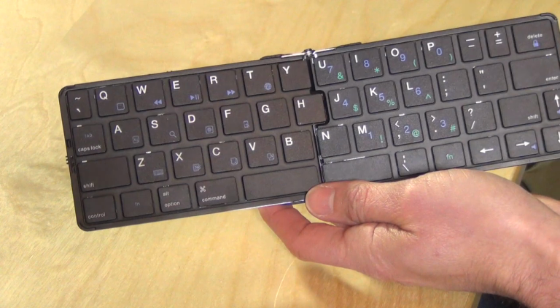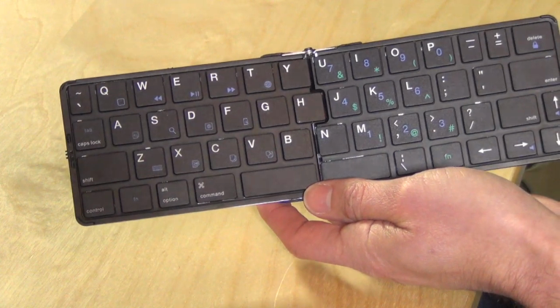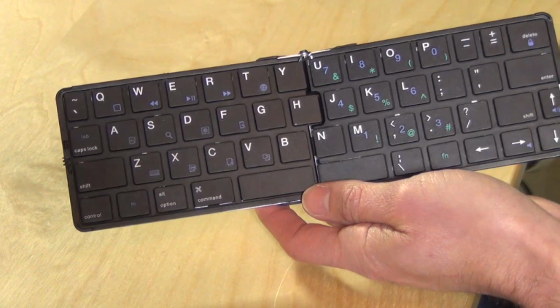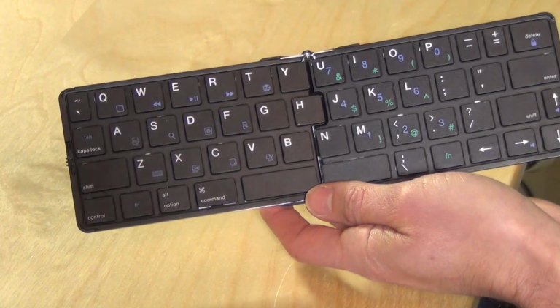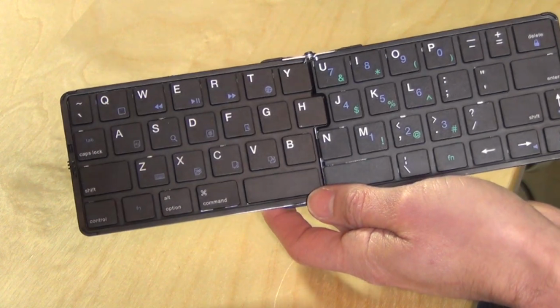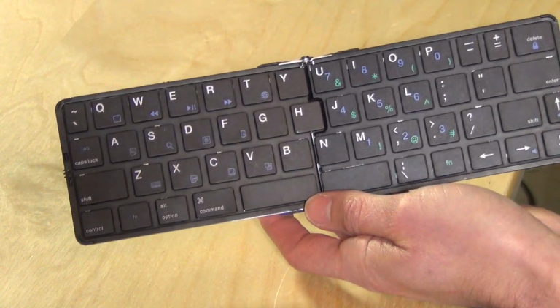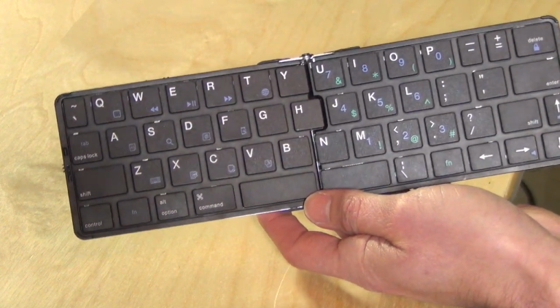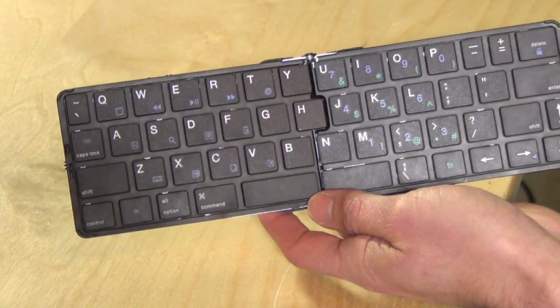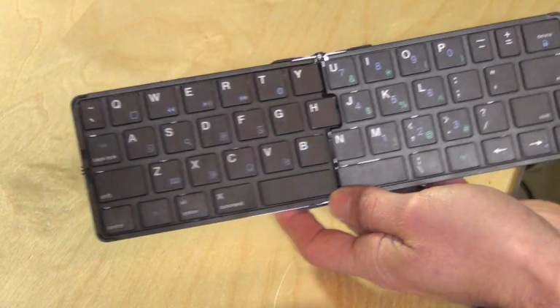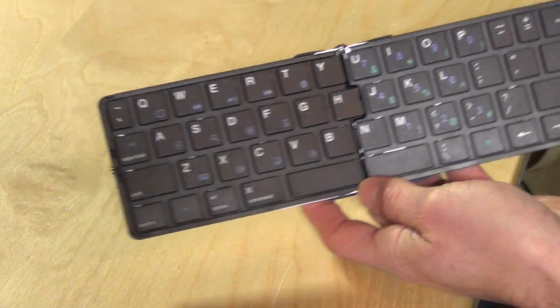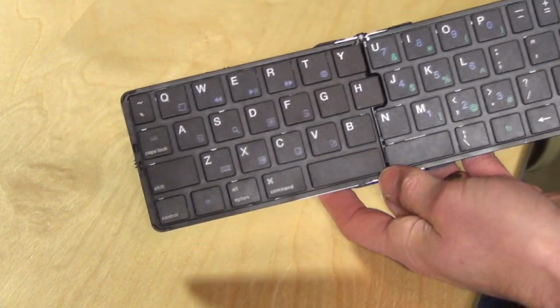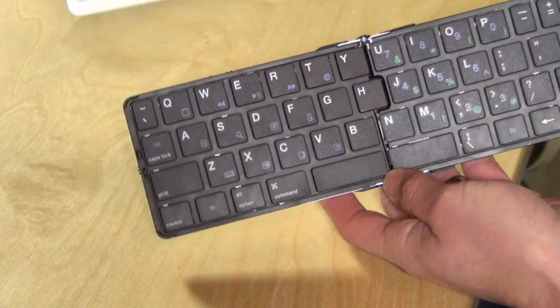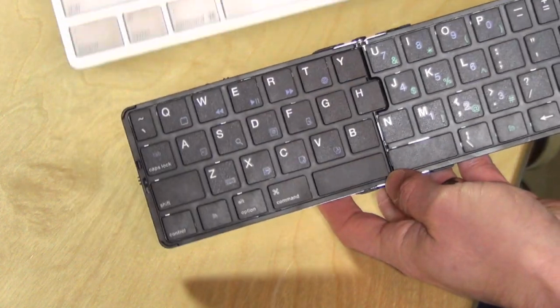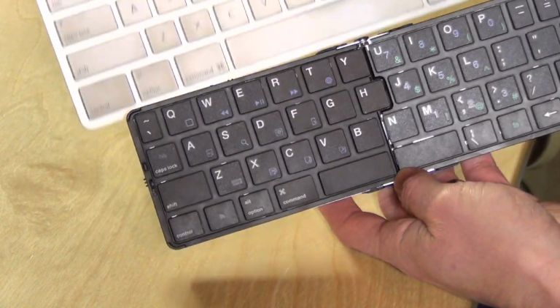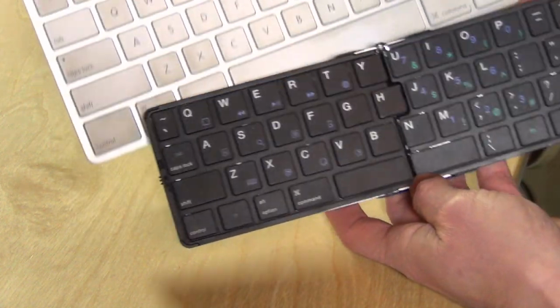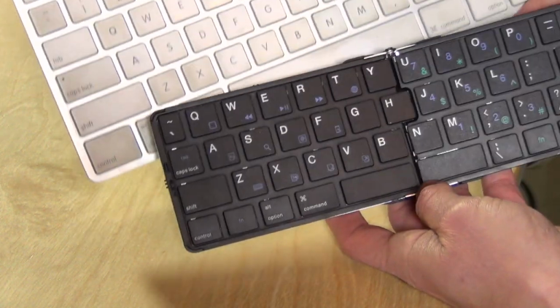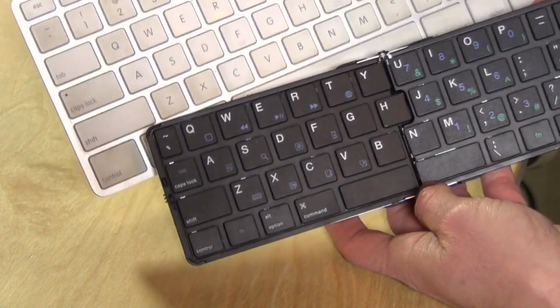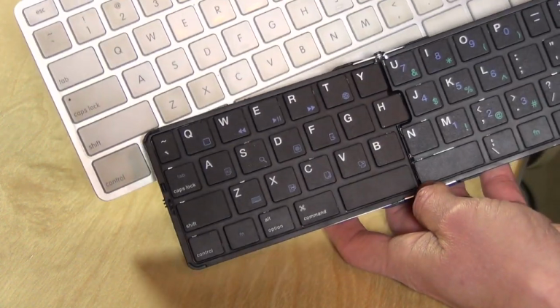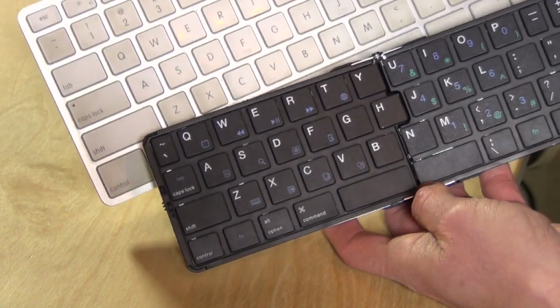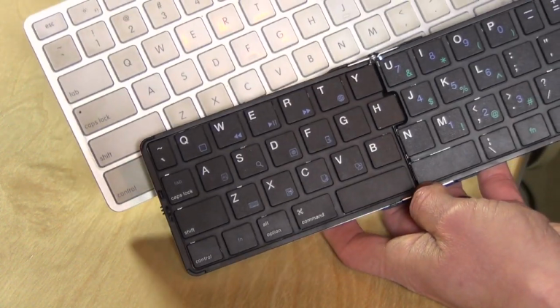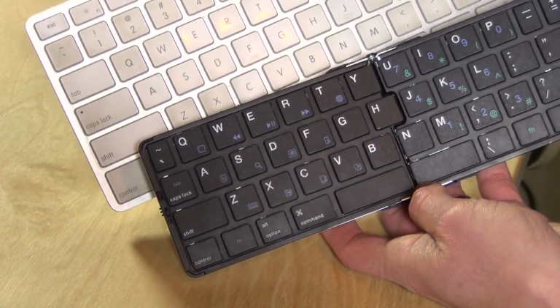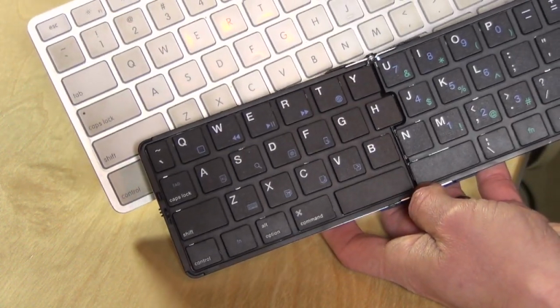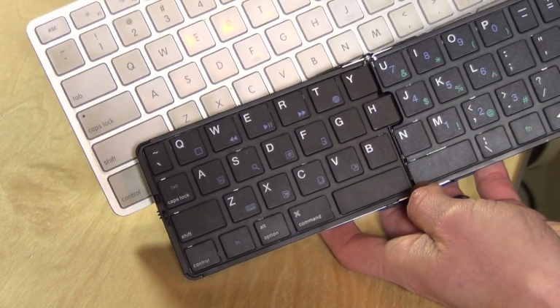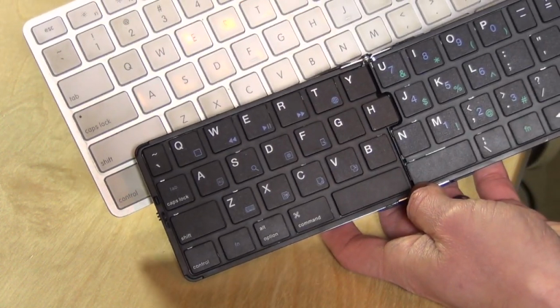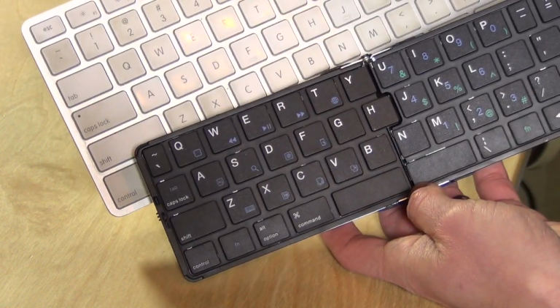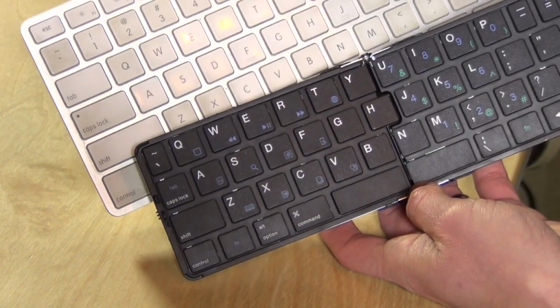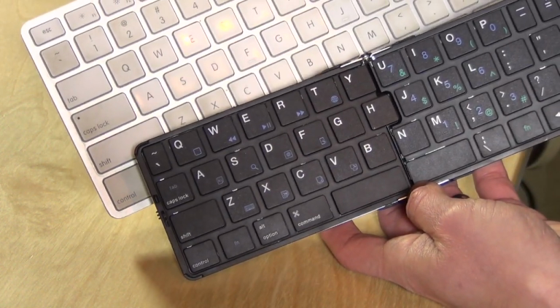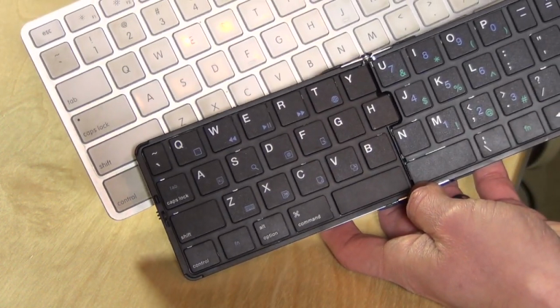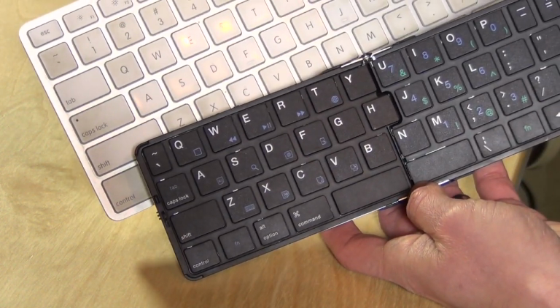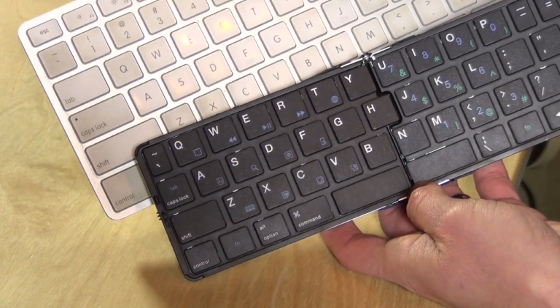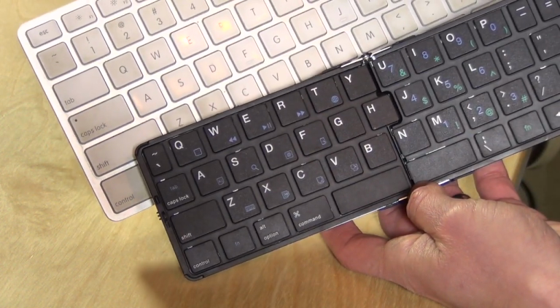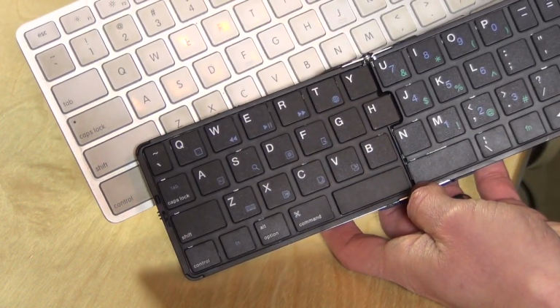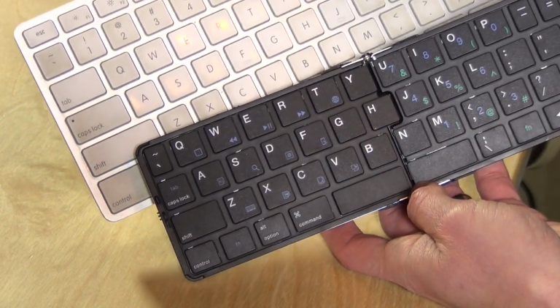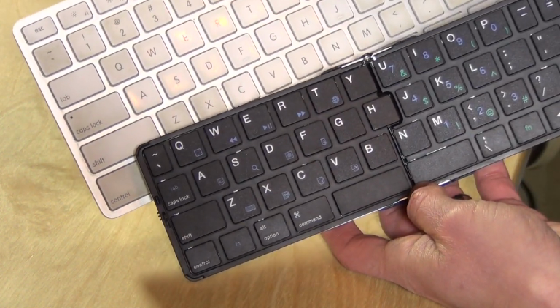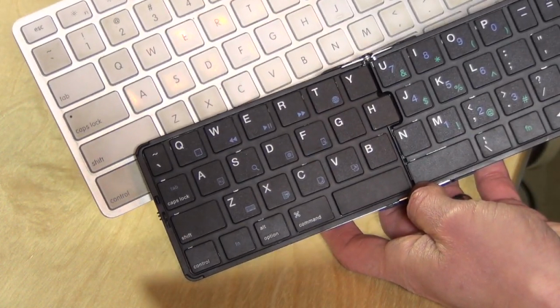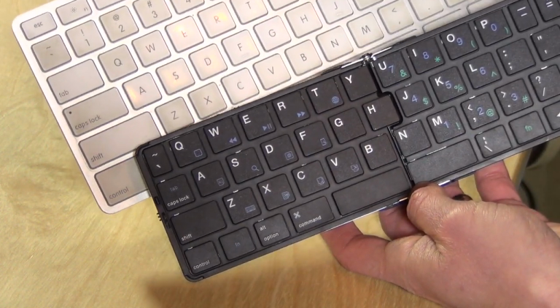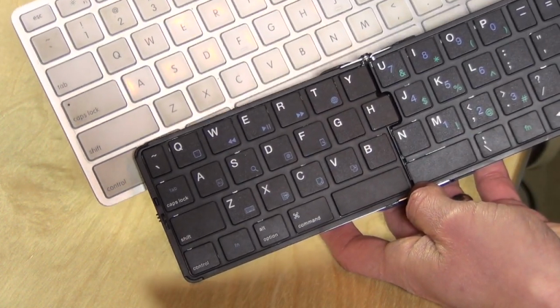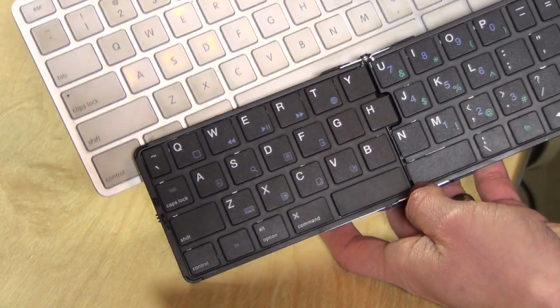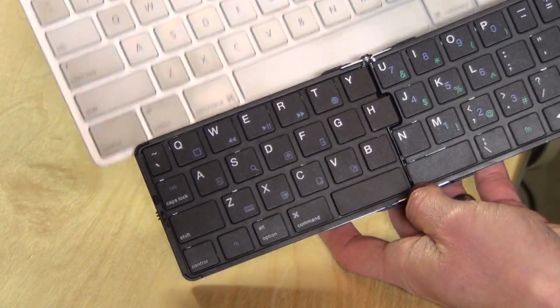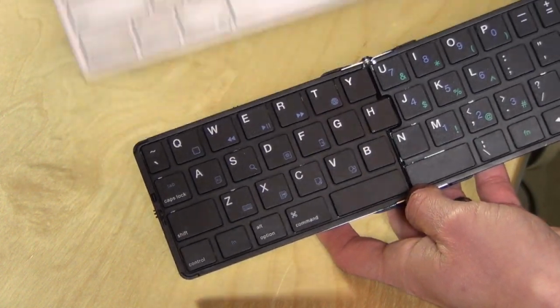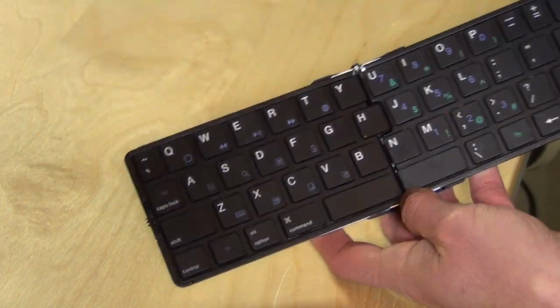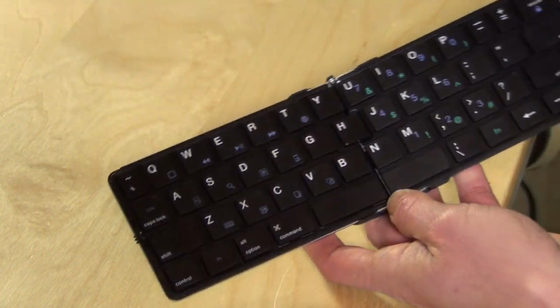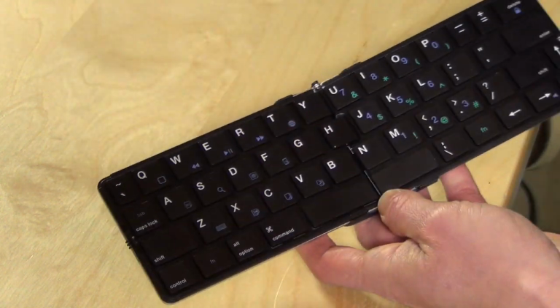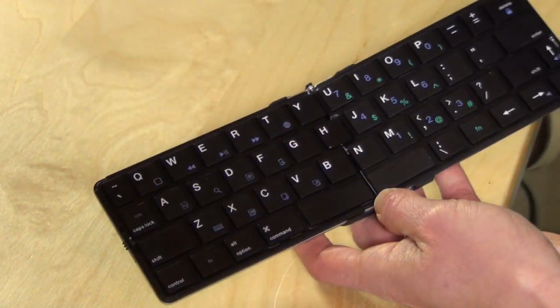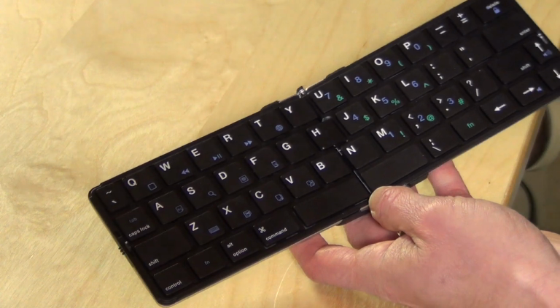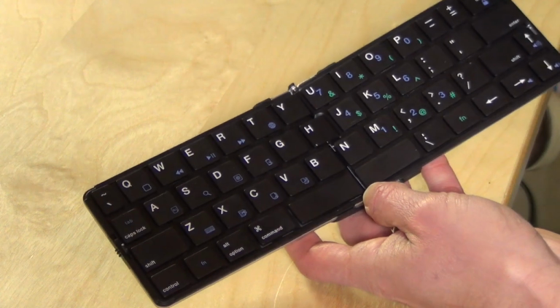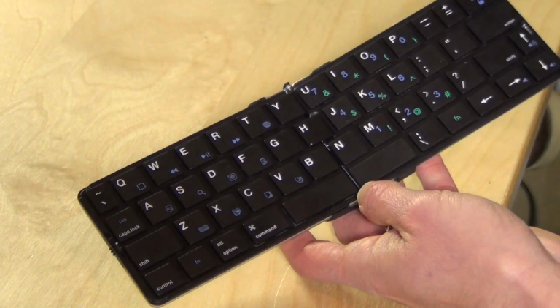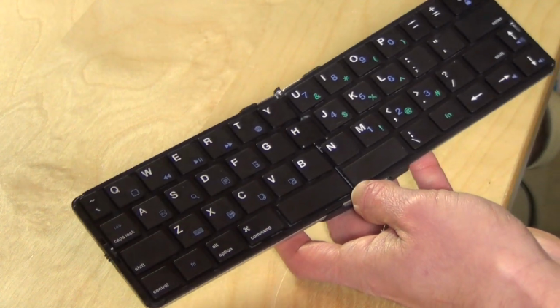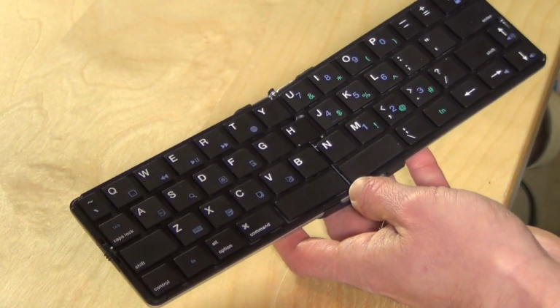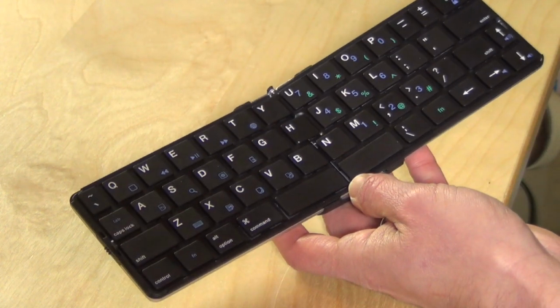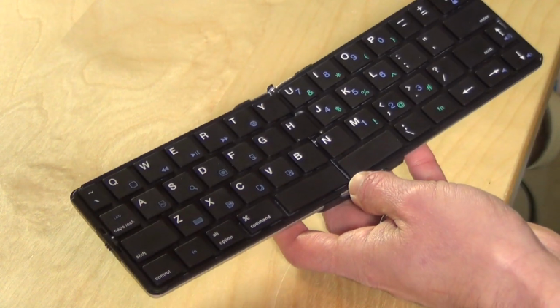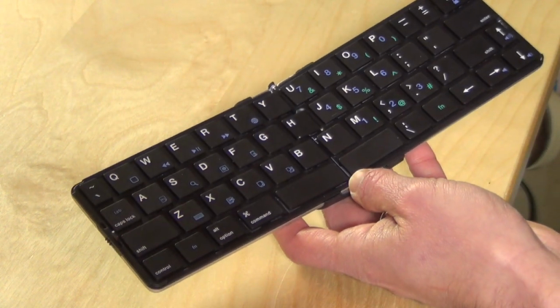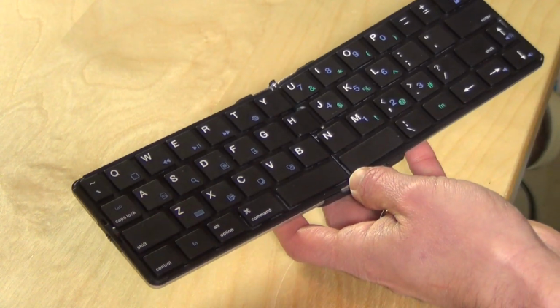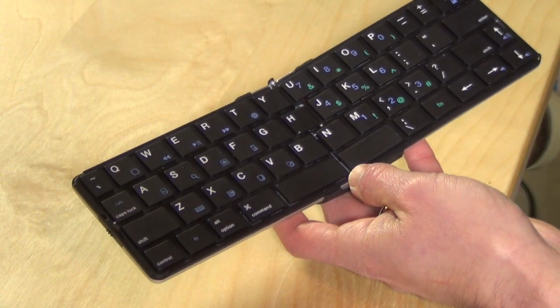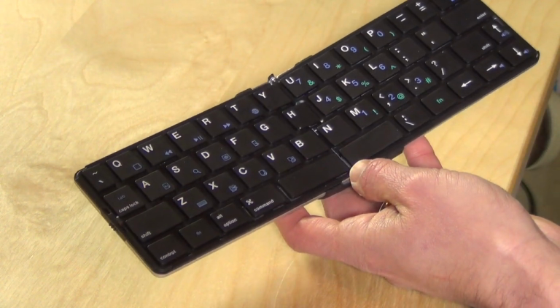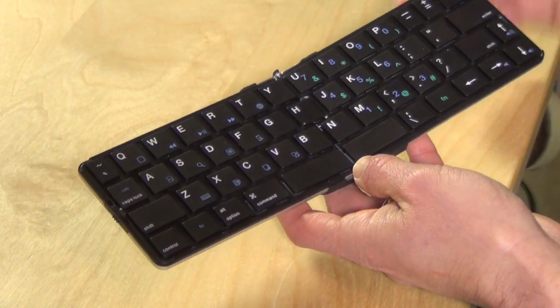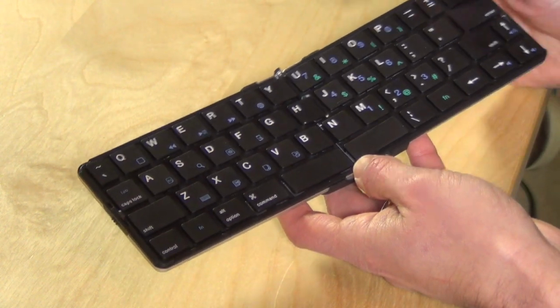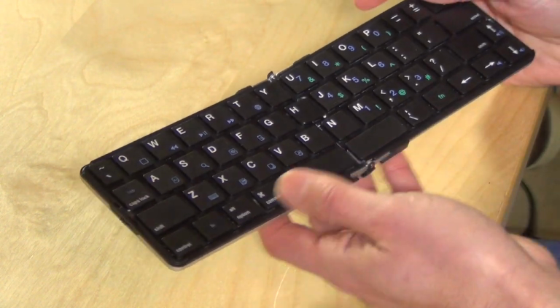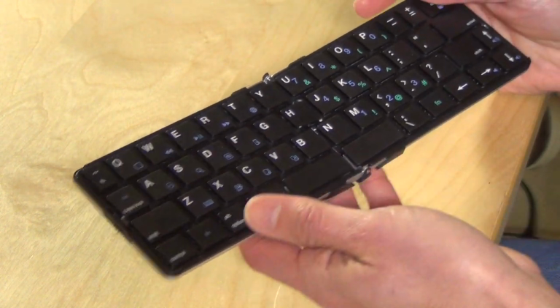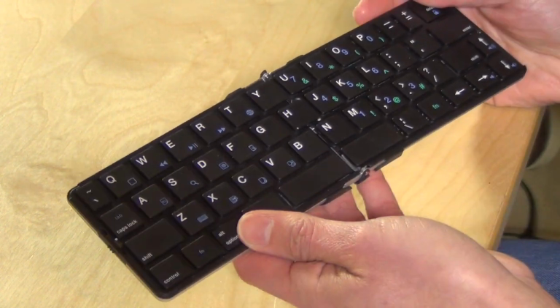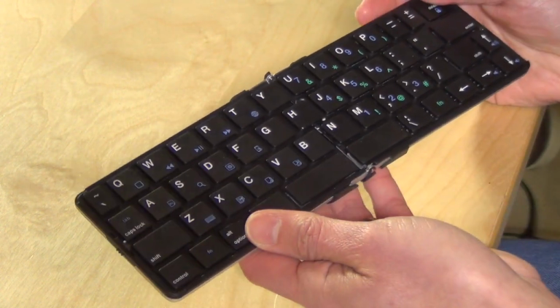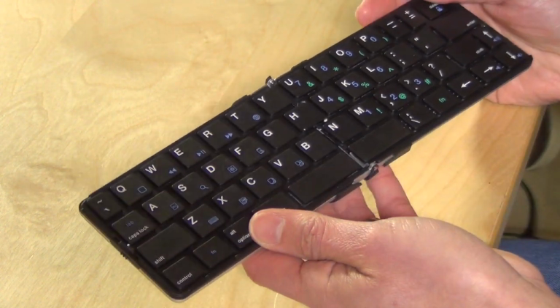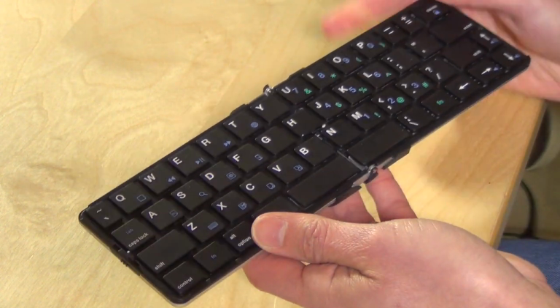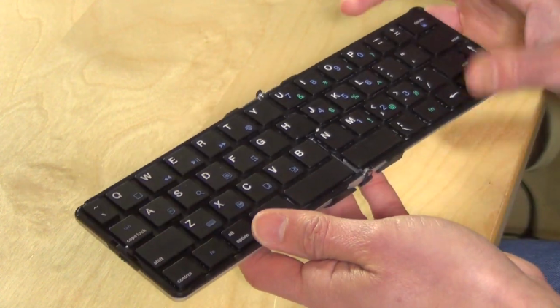If you compare this to a regular desktop keyboard, you can see the keys are very, very close to full size, if not full size themselves, which was nice to see.